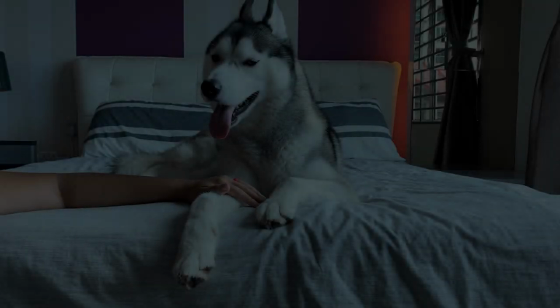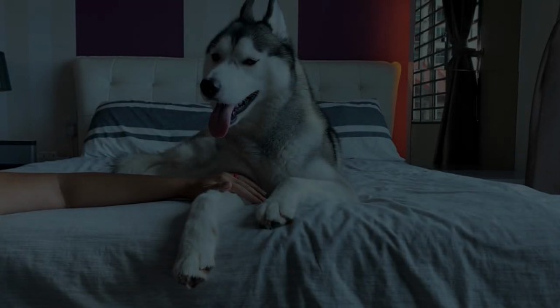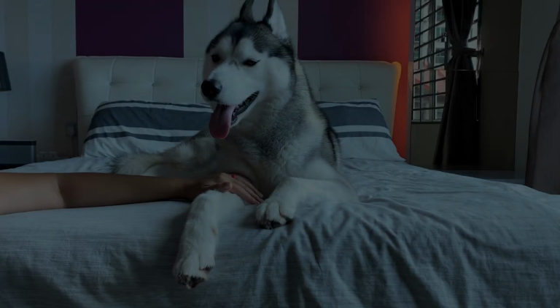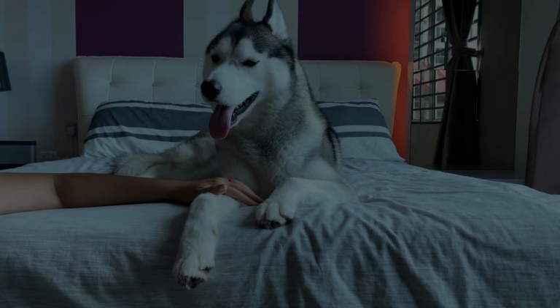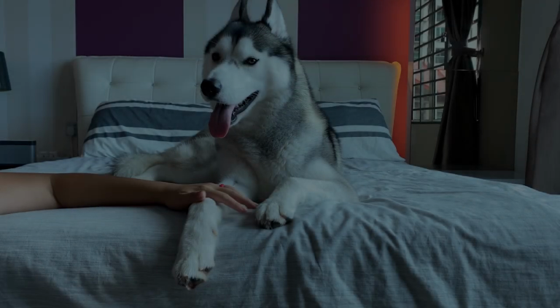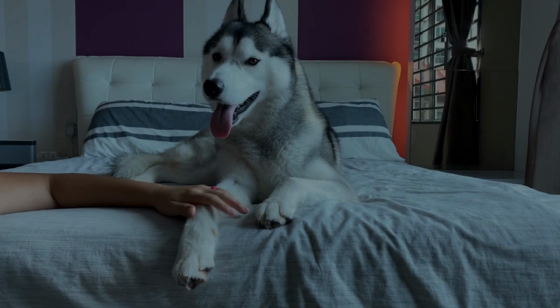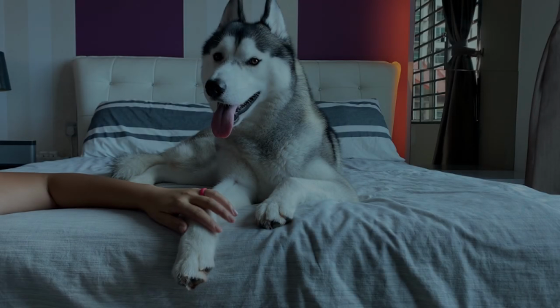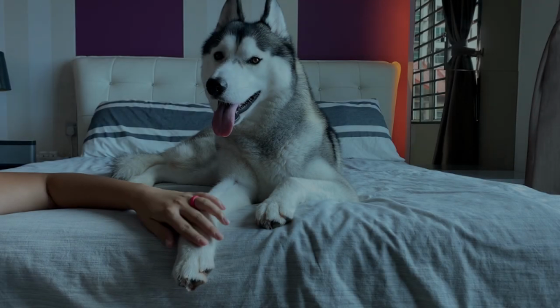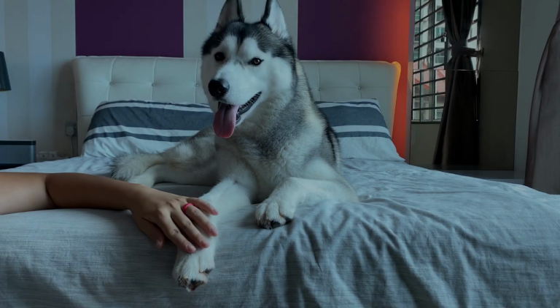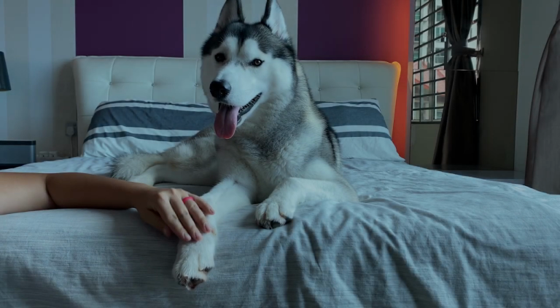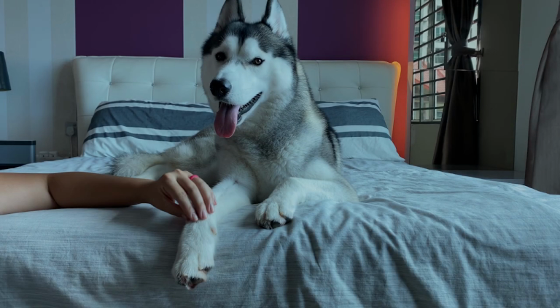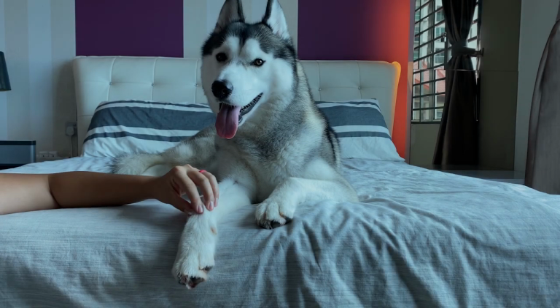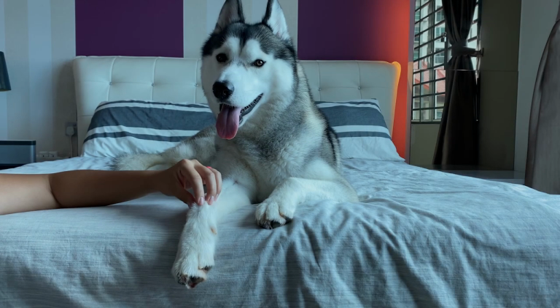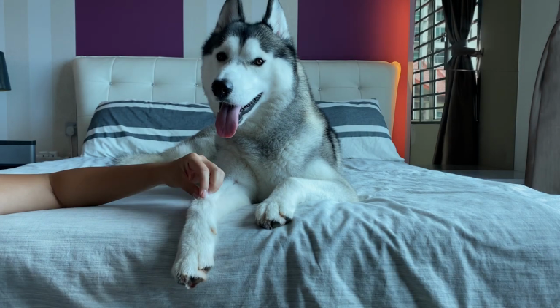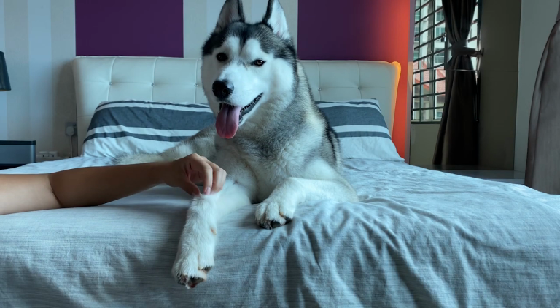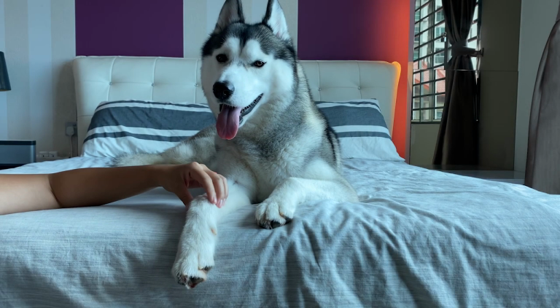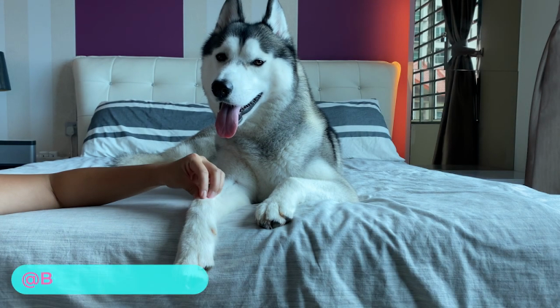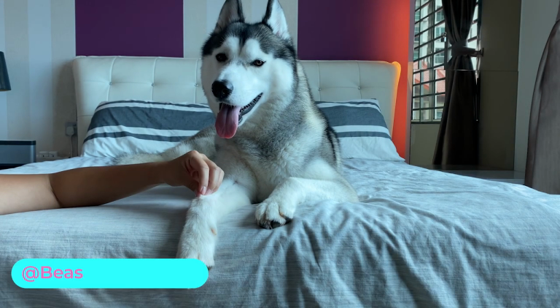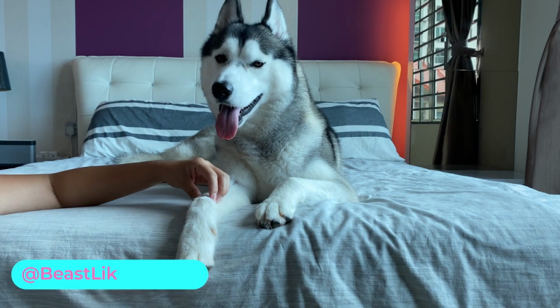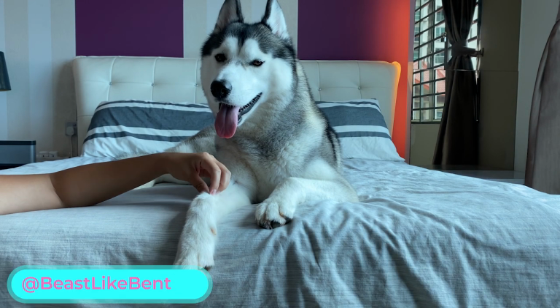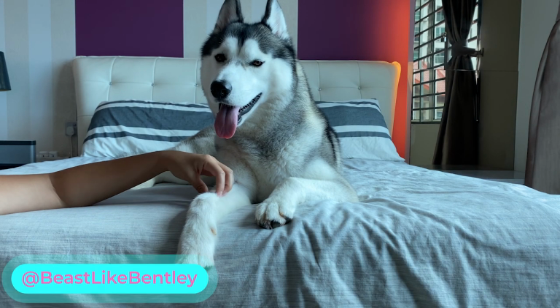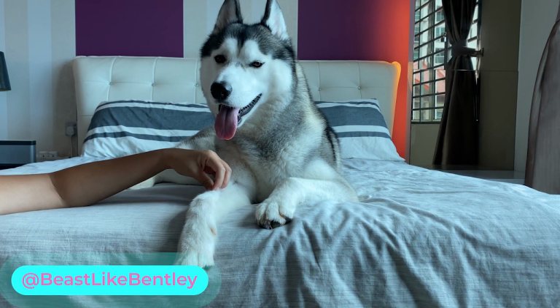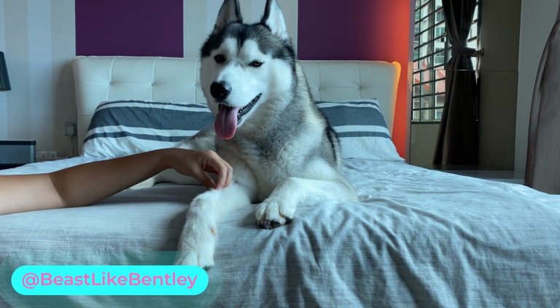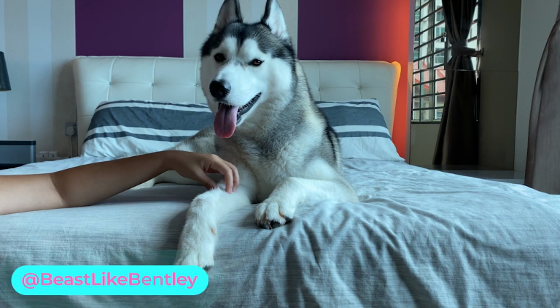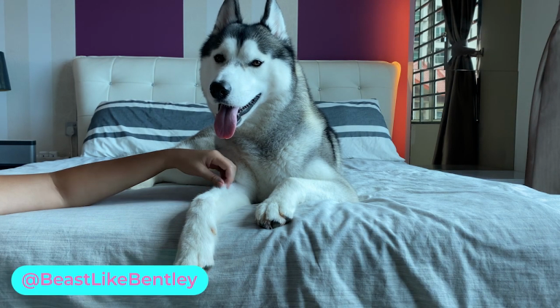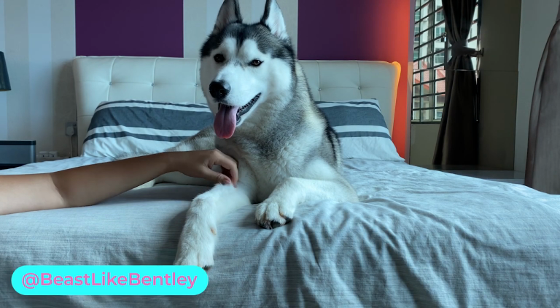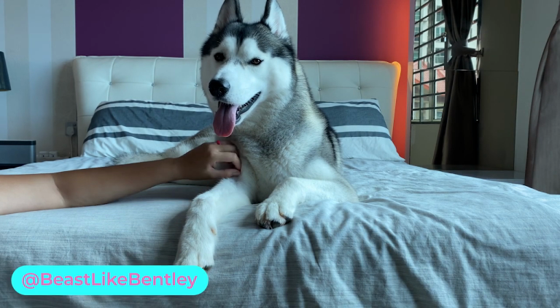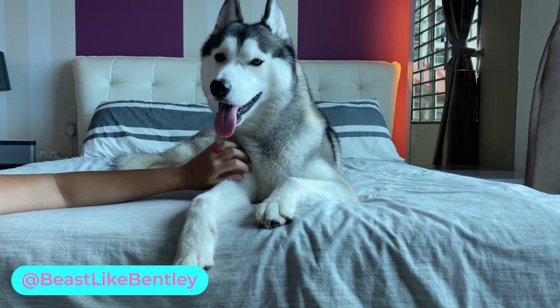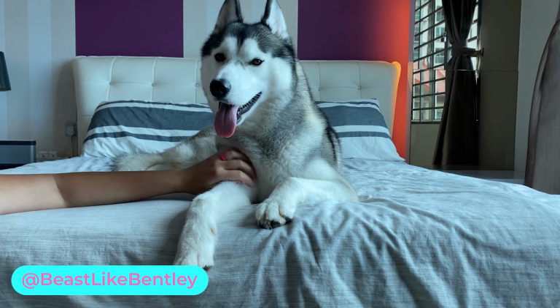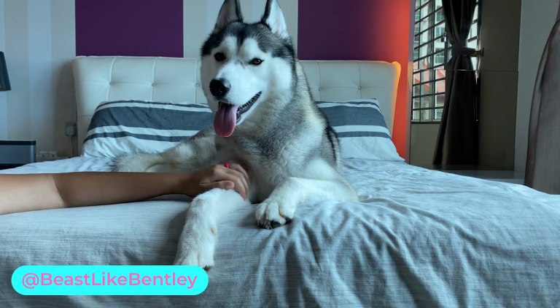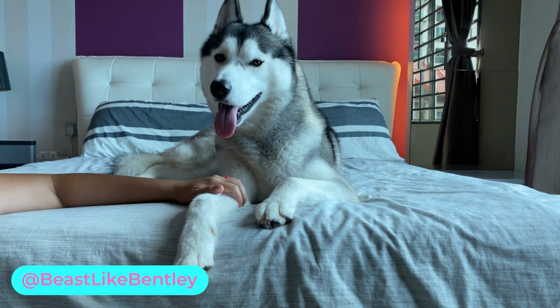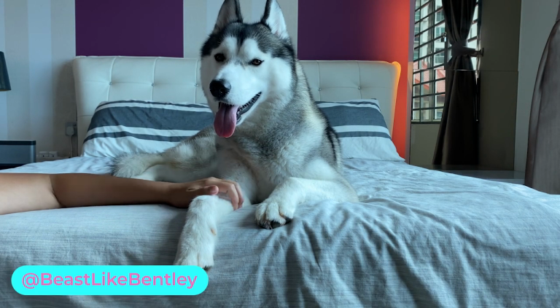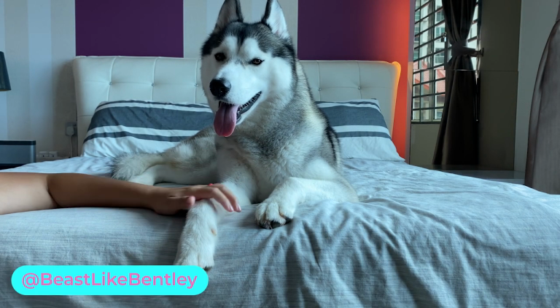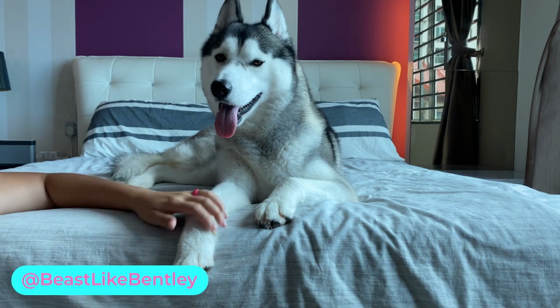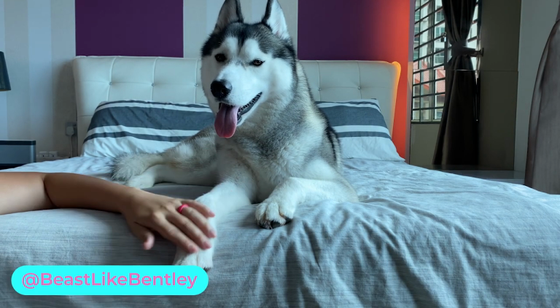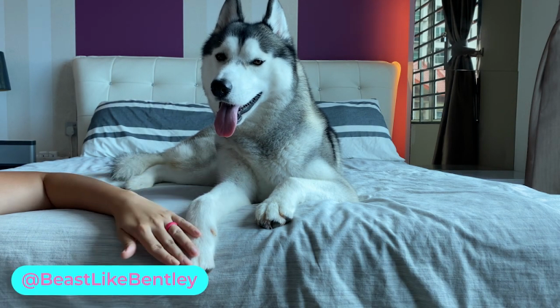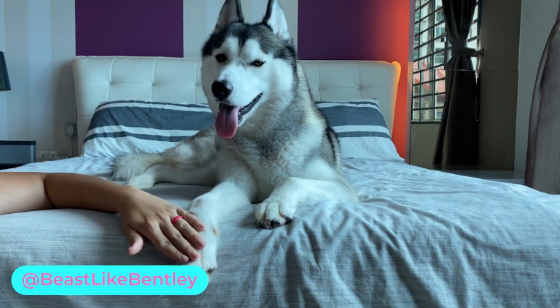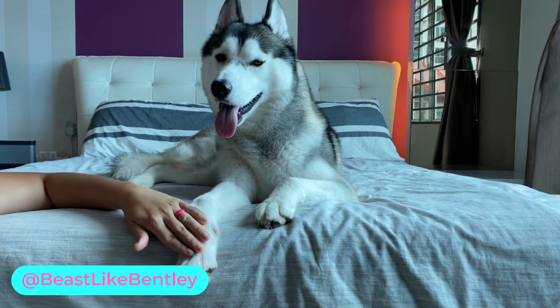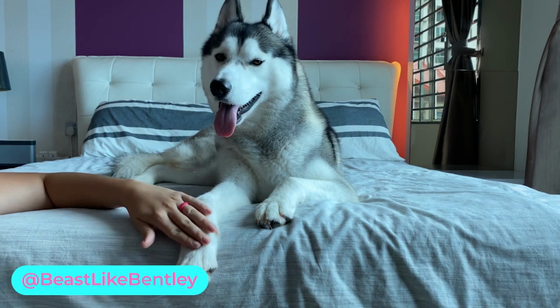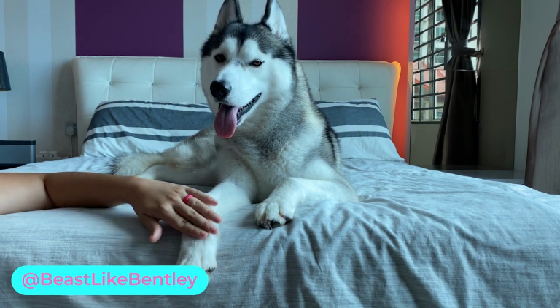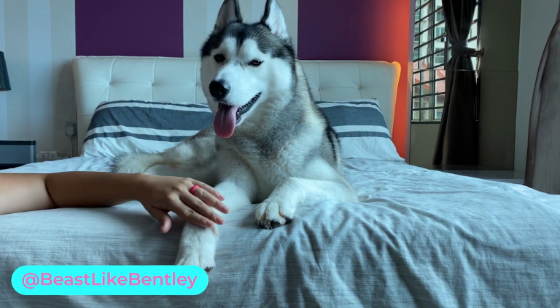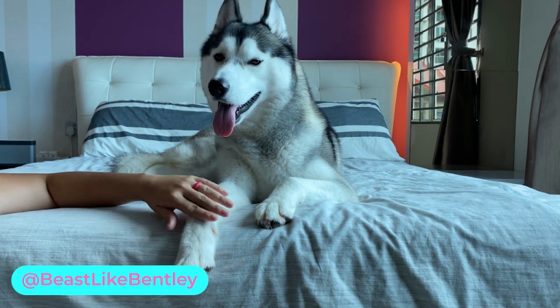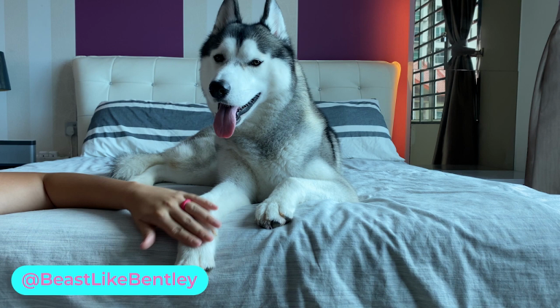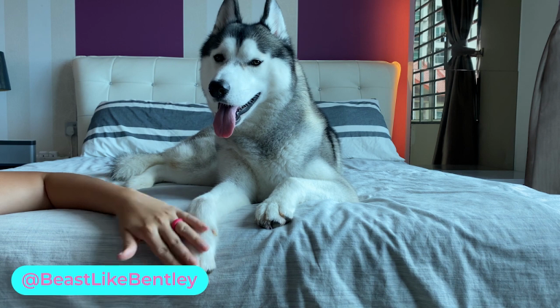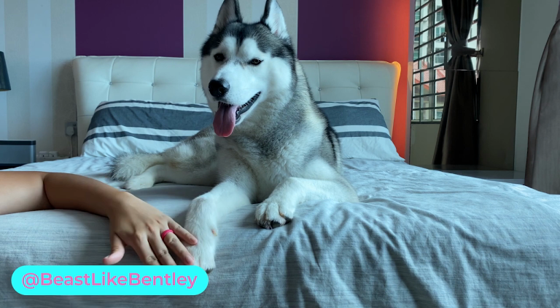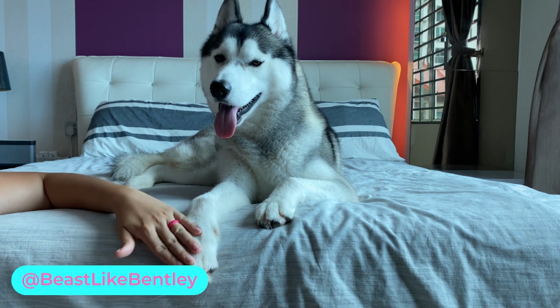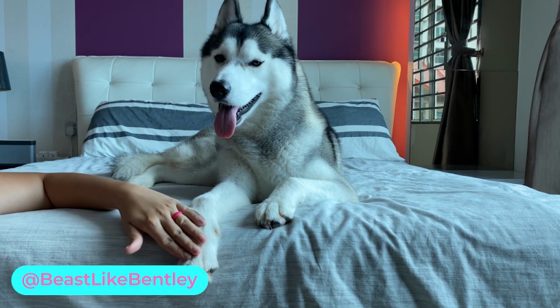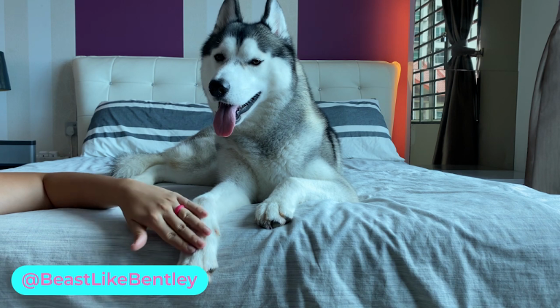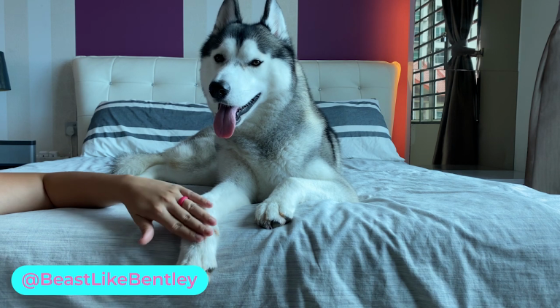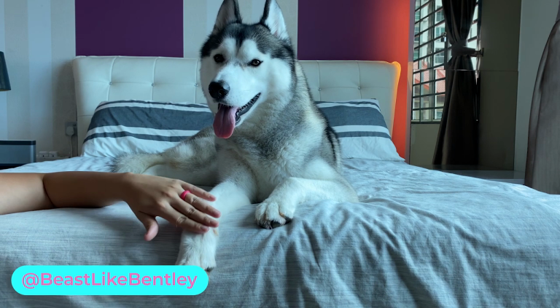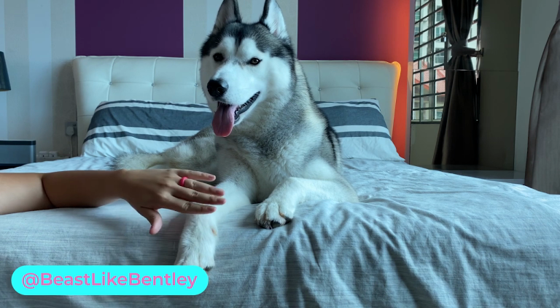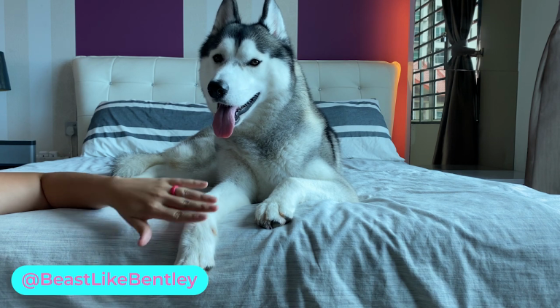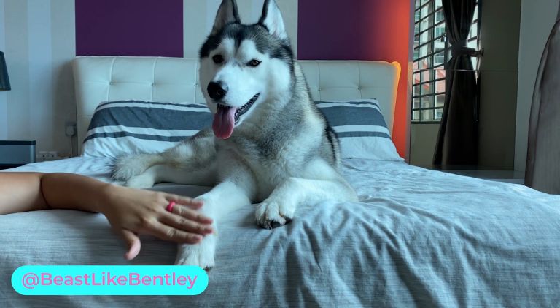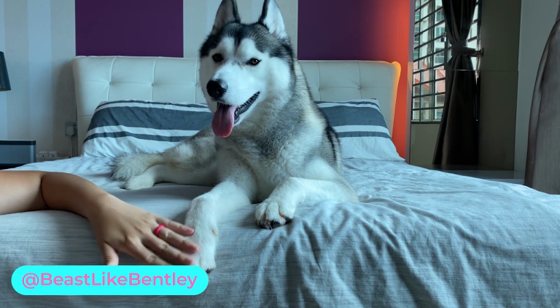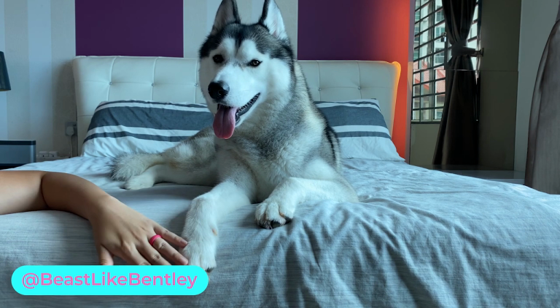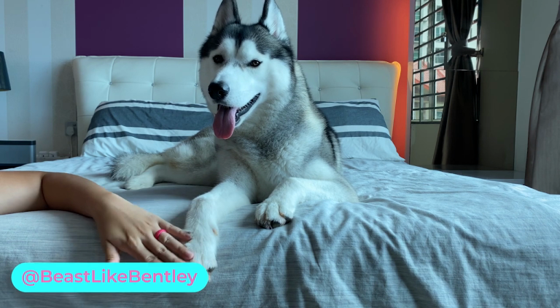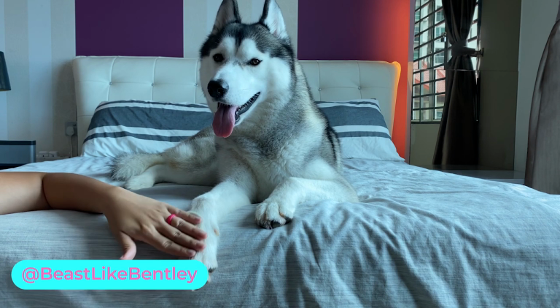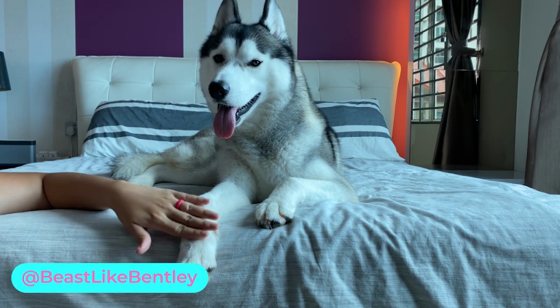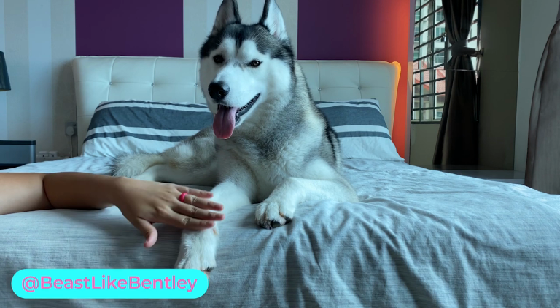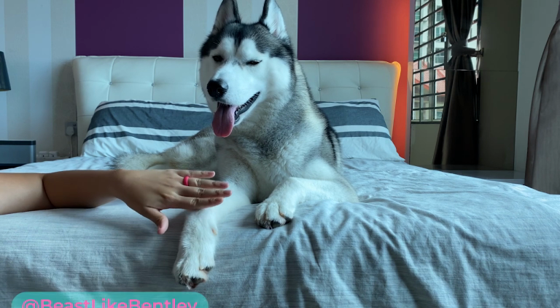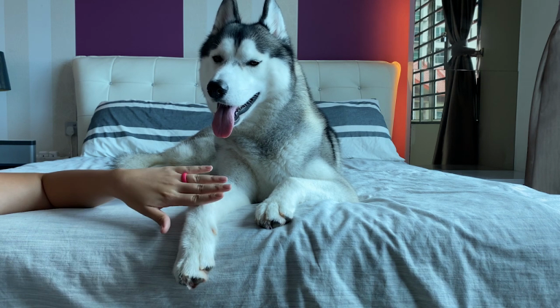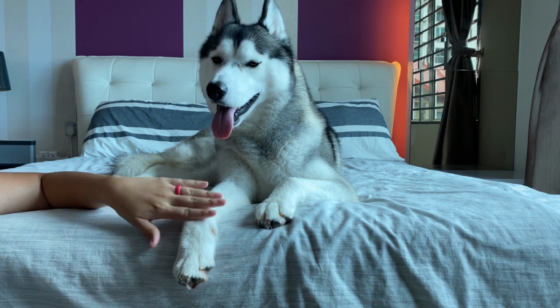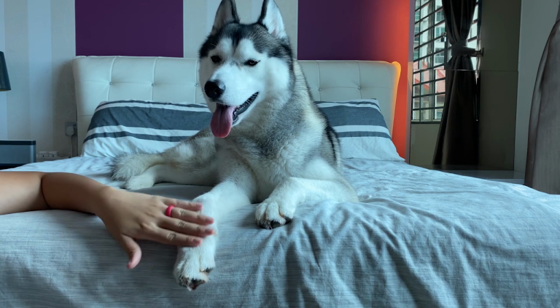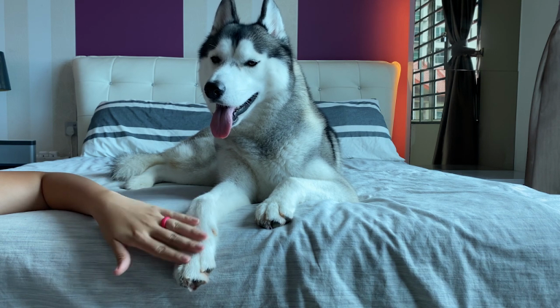Hey guys, welcome back to another episode of Beats Like Bentley. On today's episode, we're going to teach you how to trim your dog's nails.